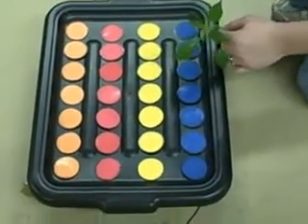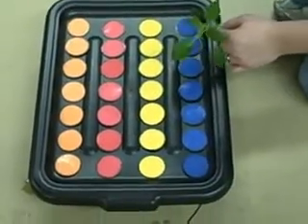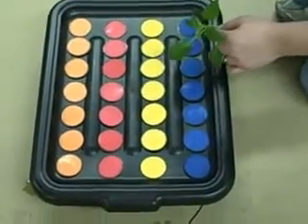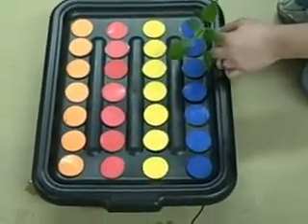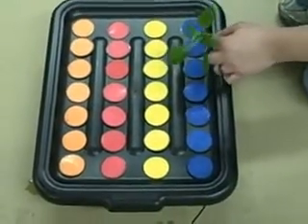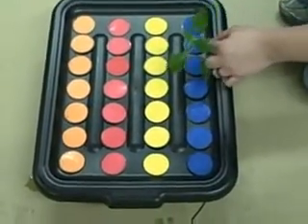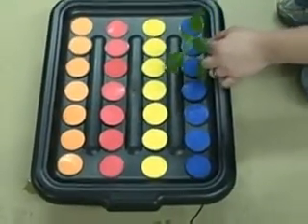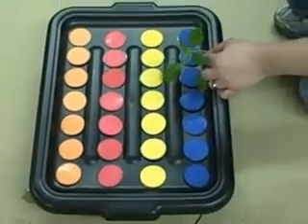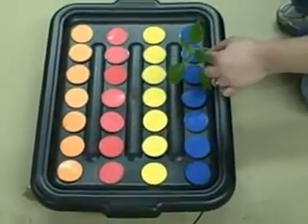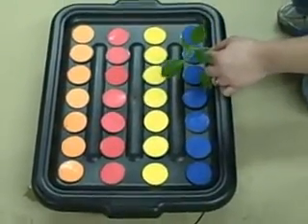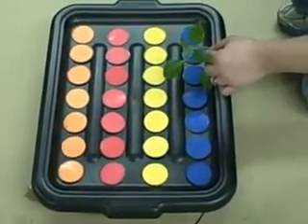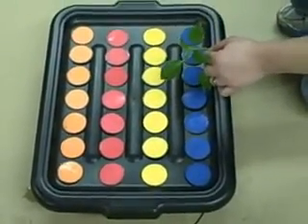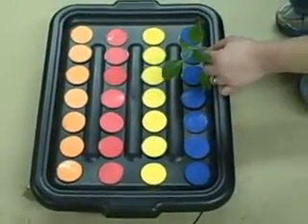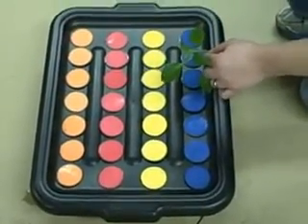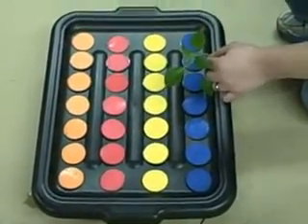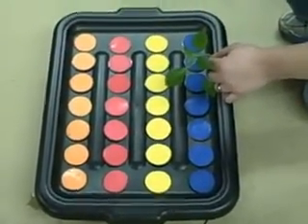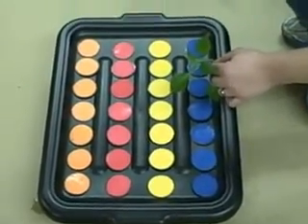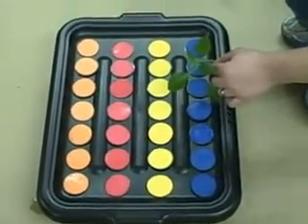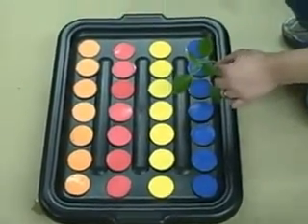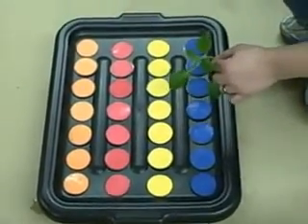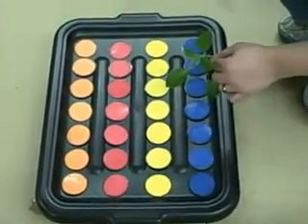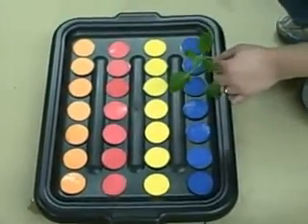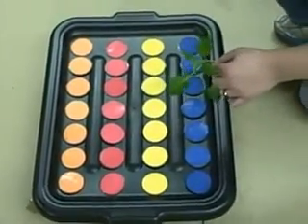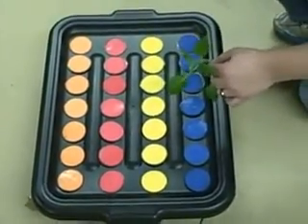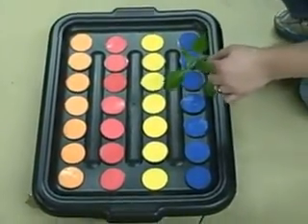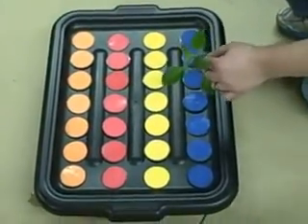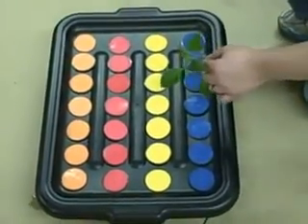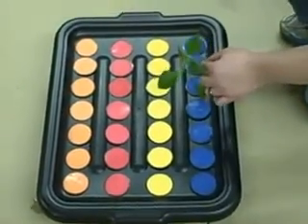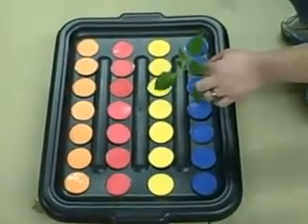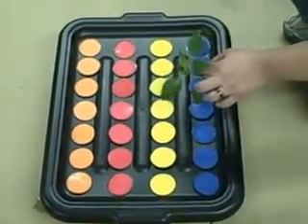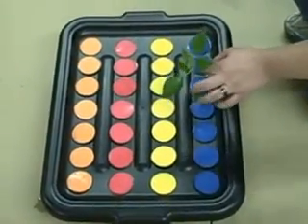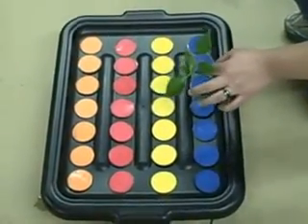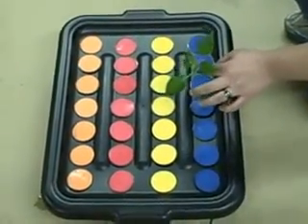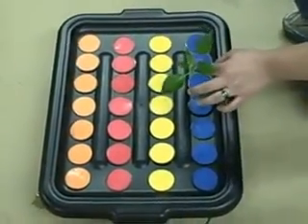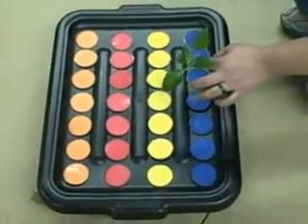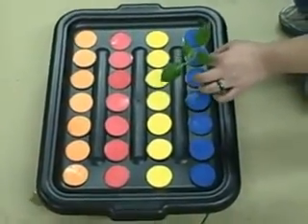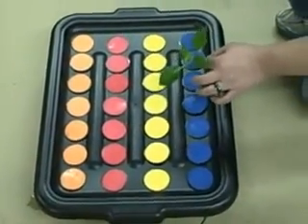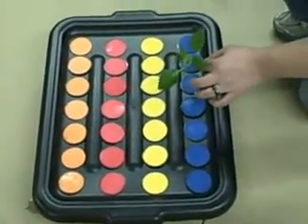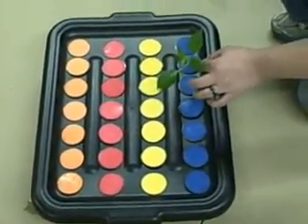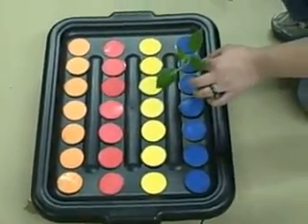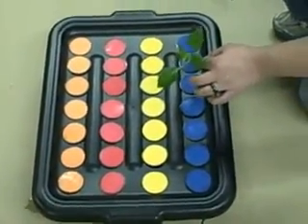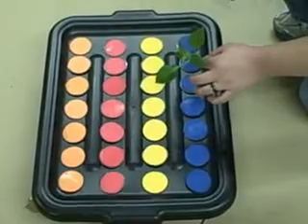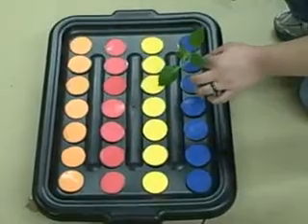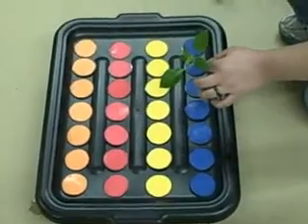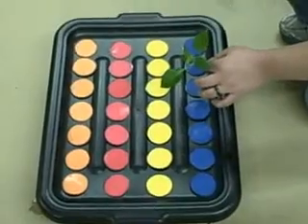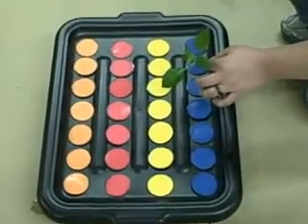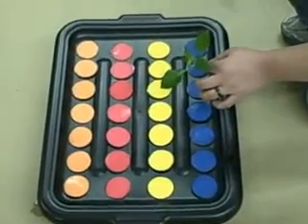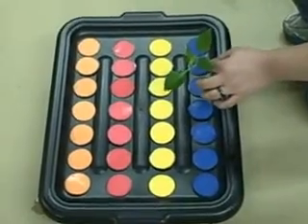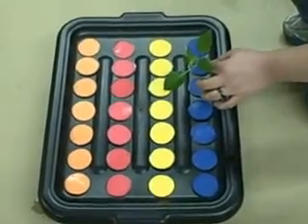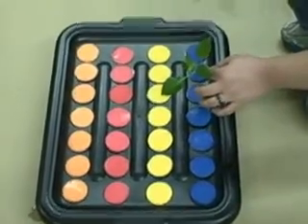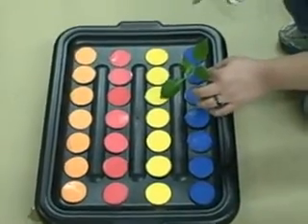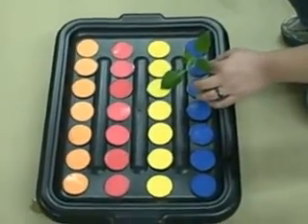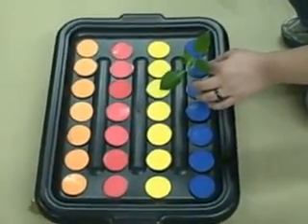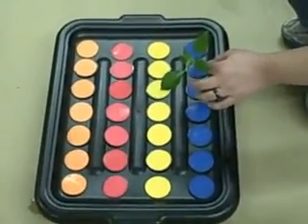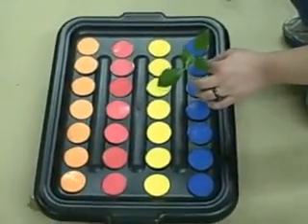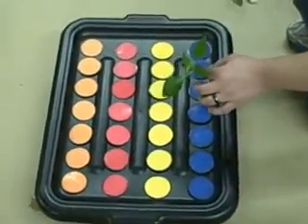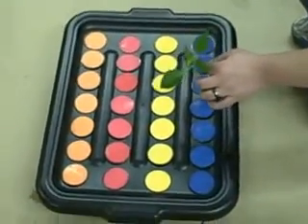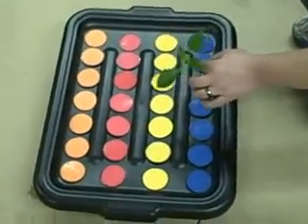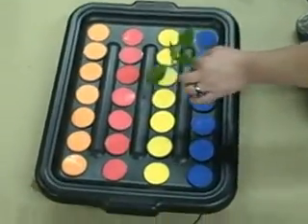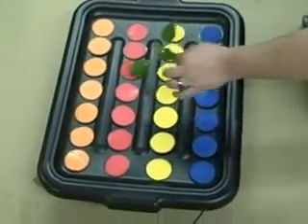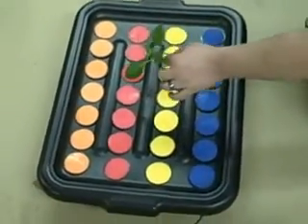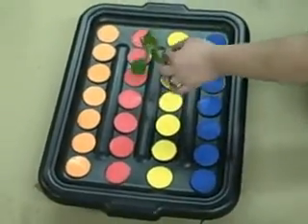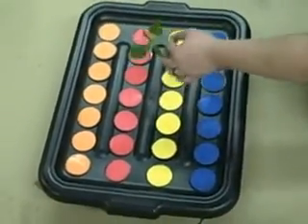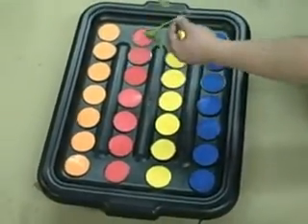What we're going to talk about today is the Insta-Clone system. It's a new 28-site unit that we have for sale.